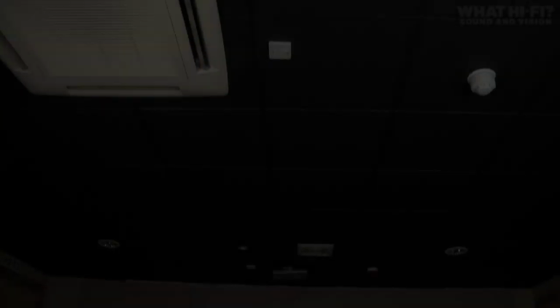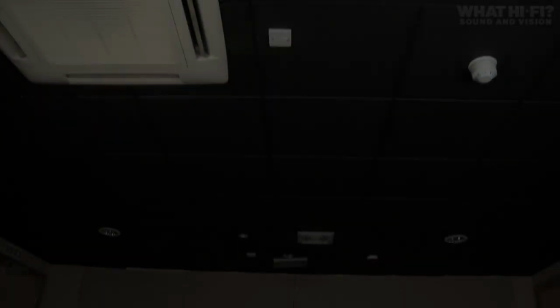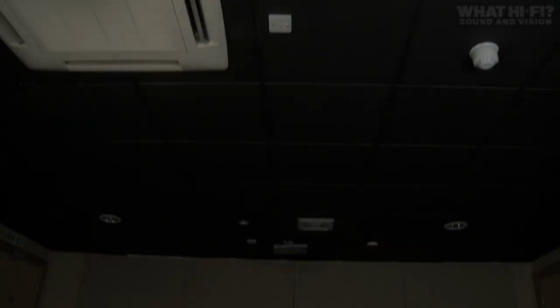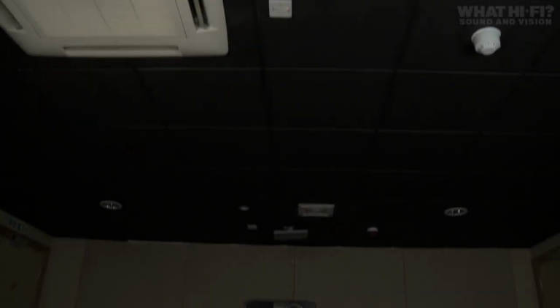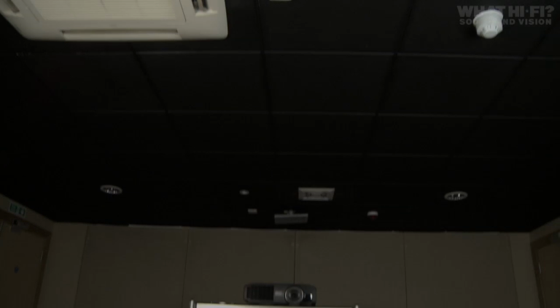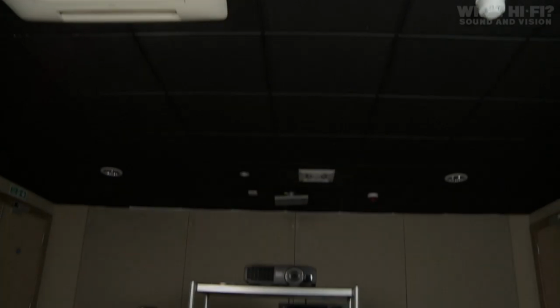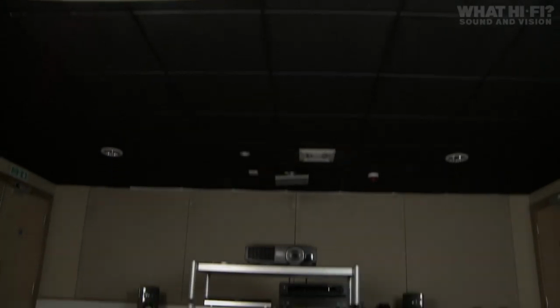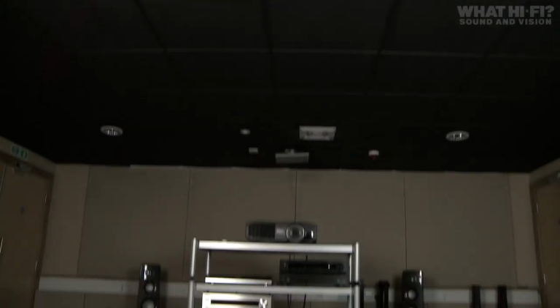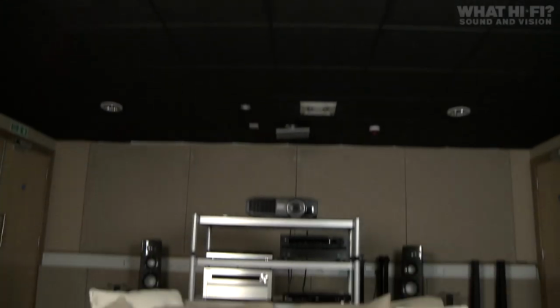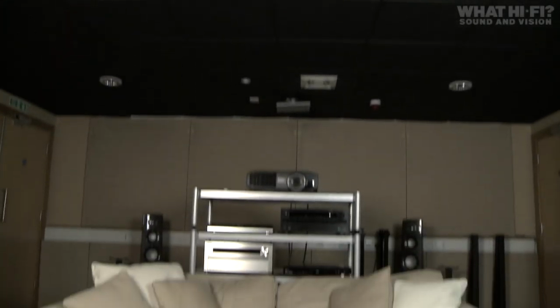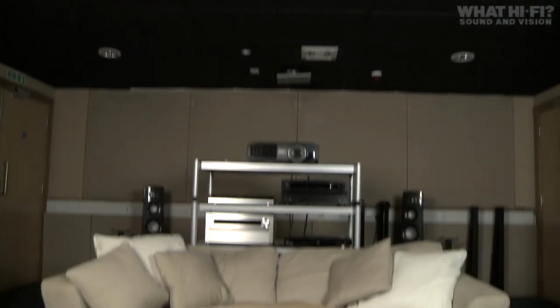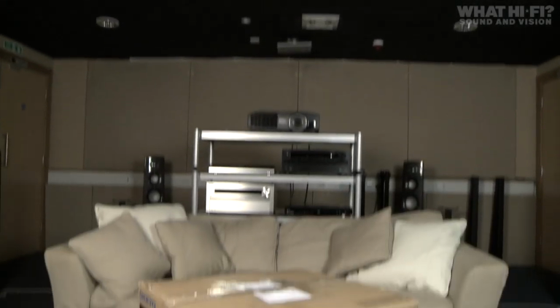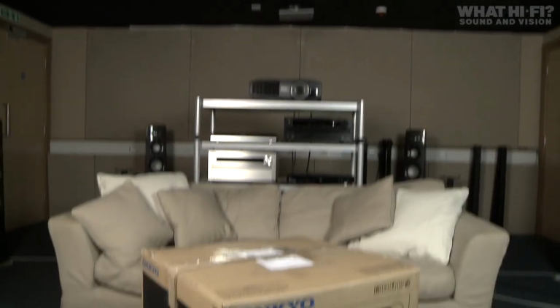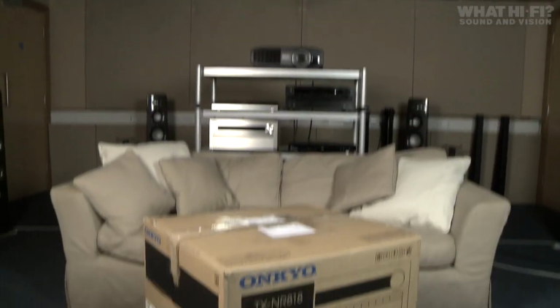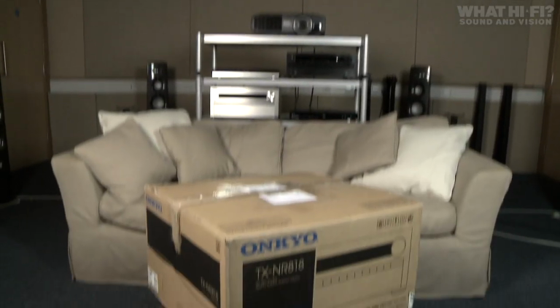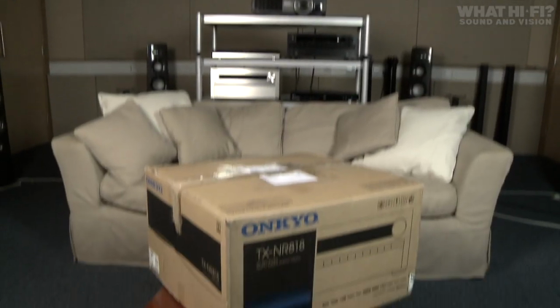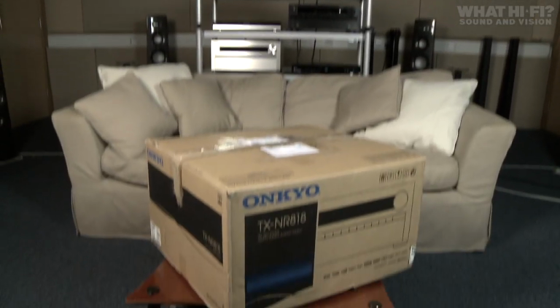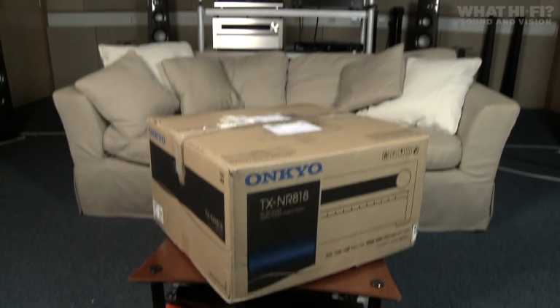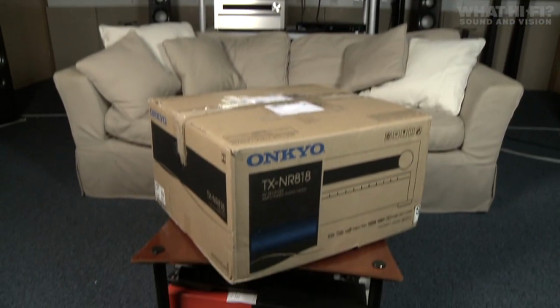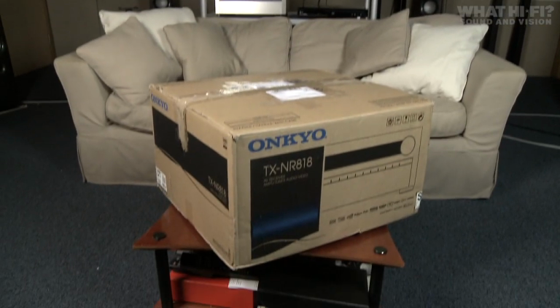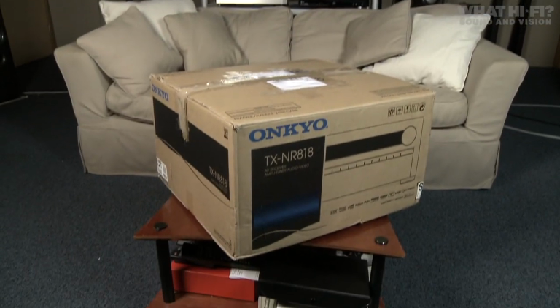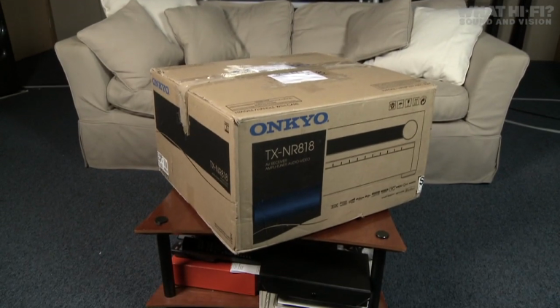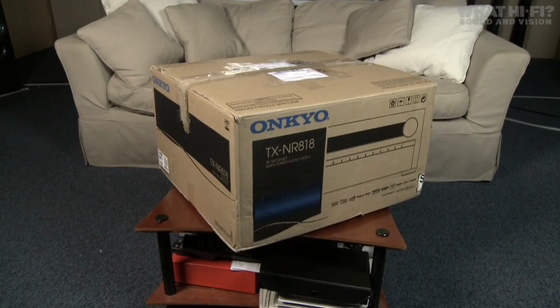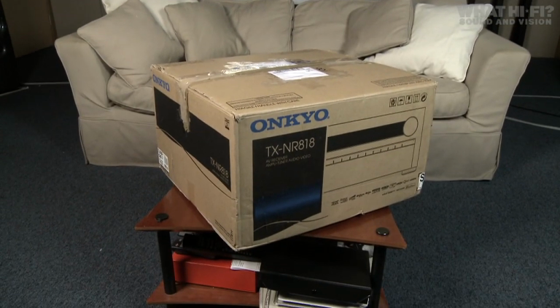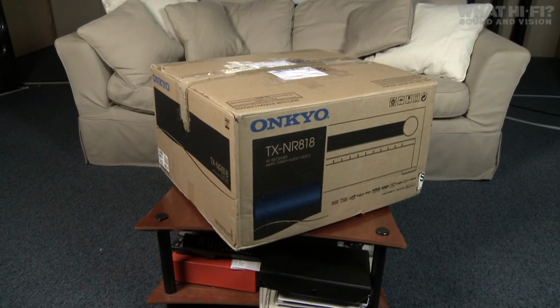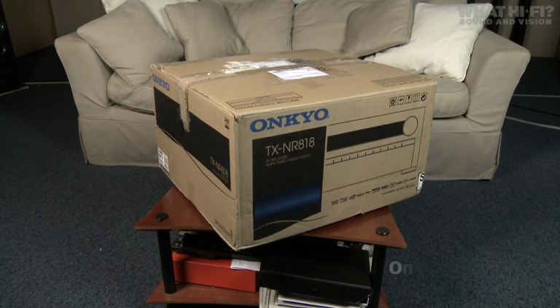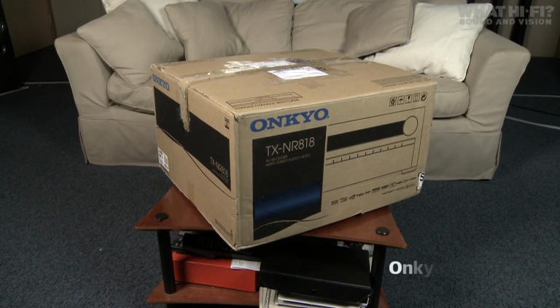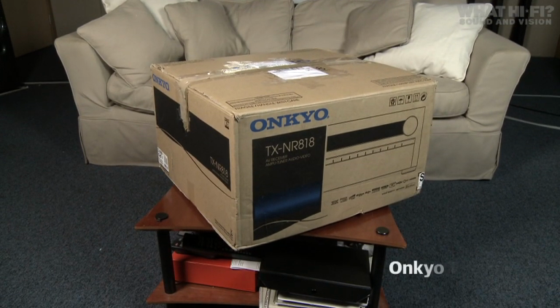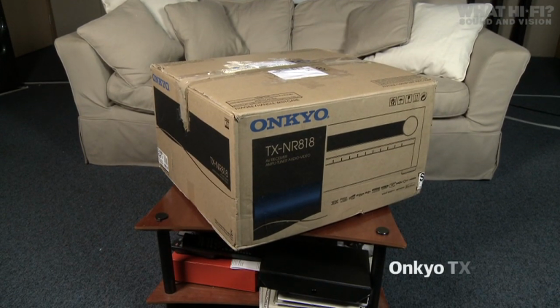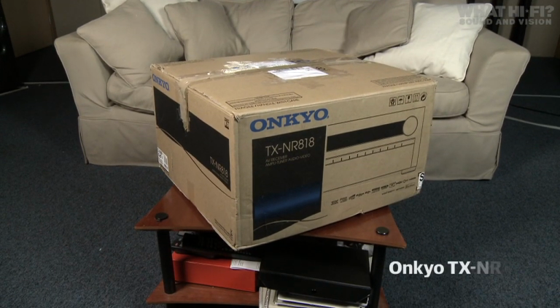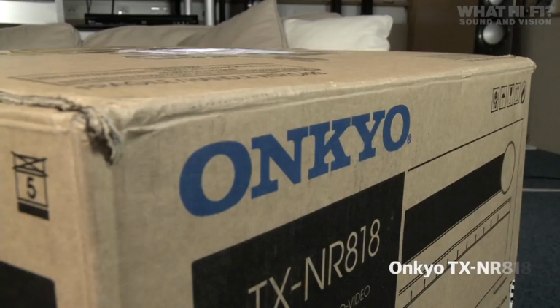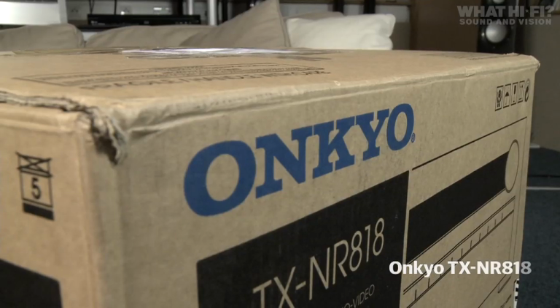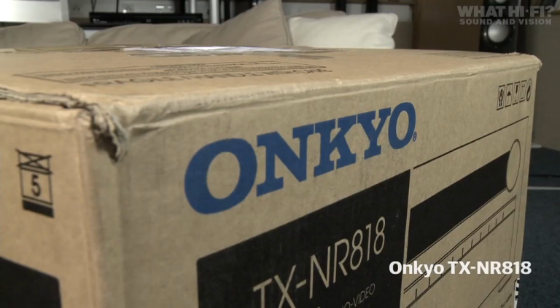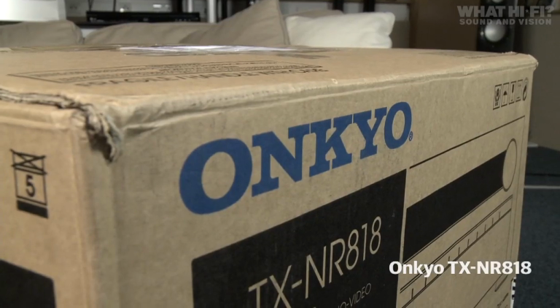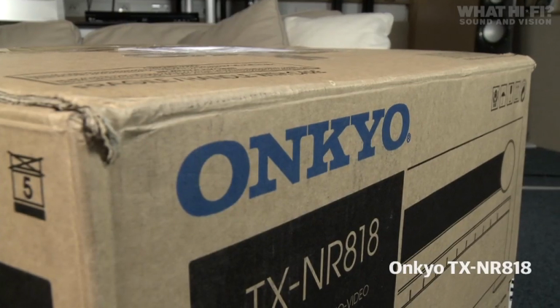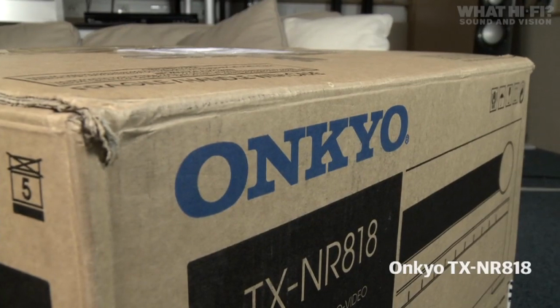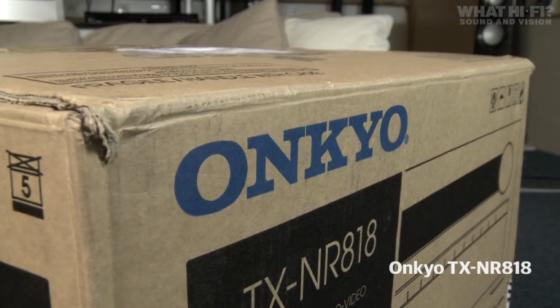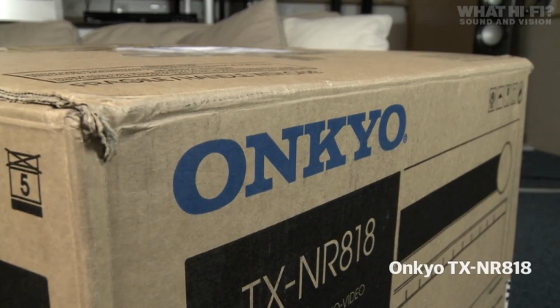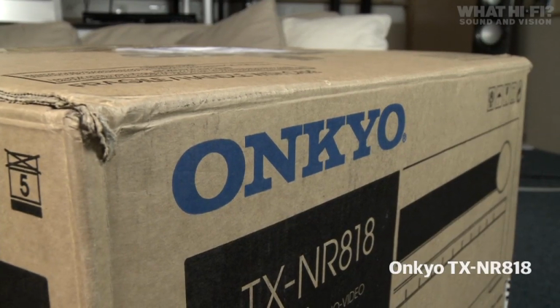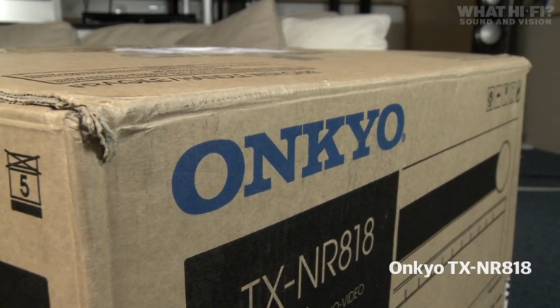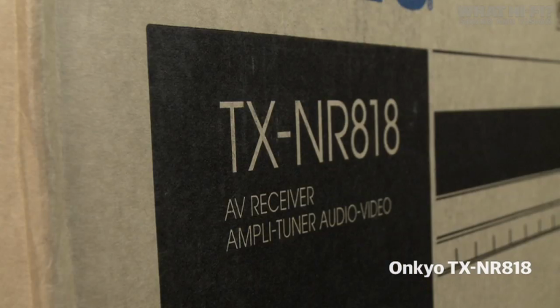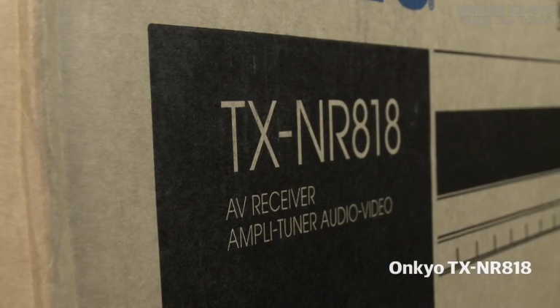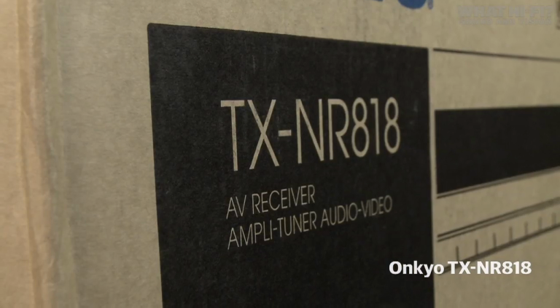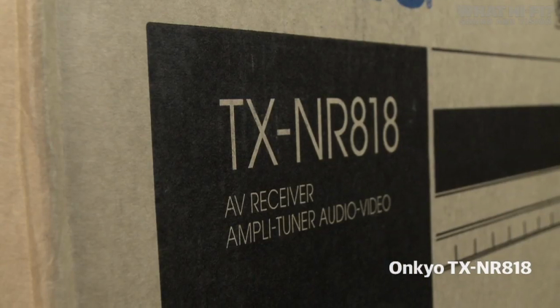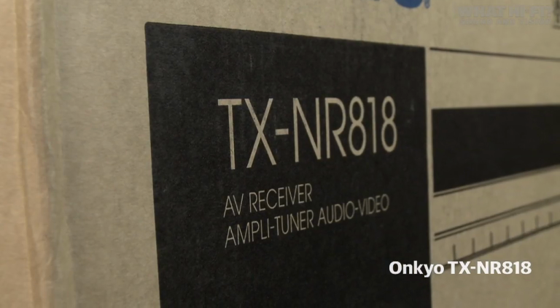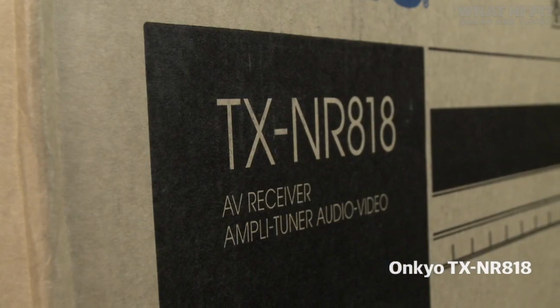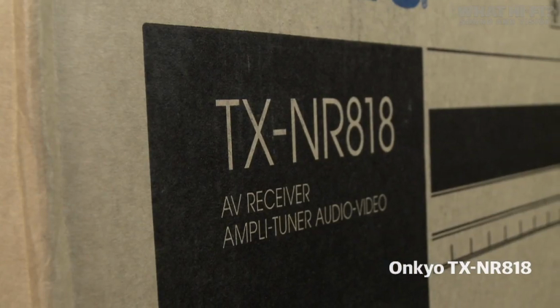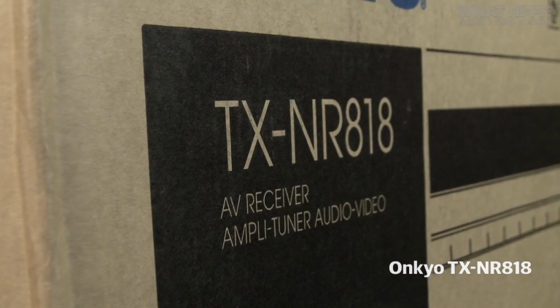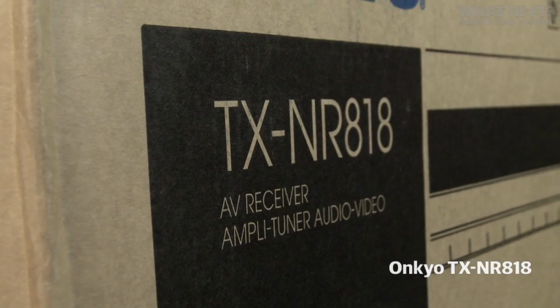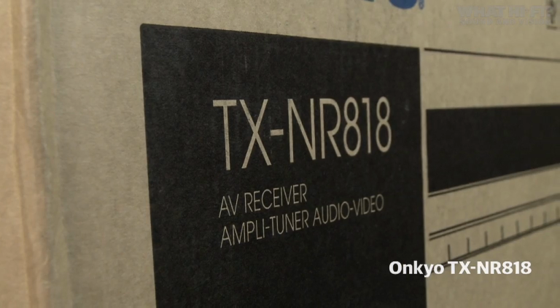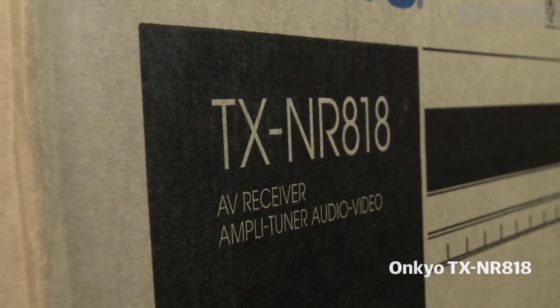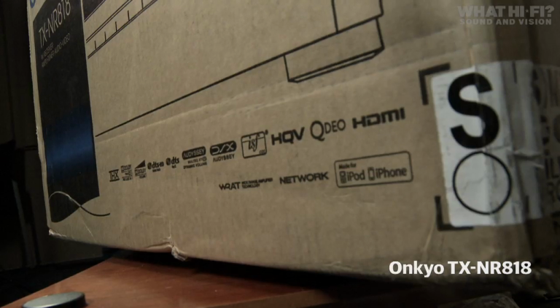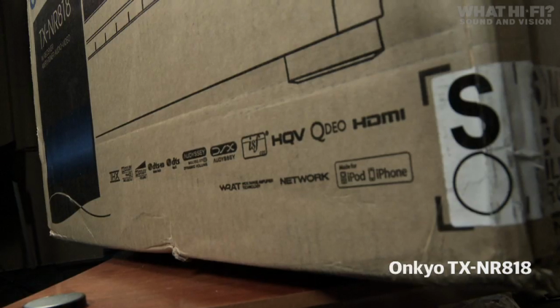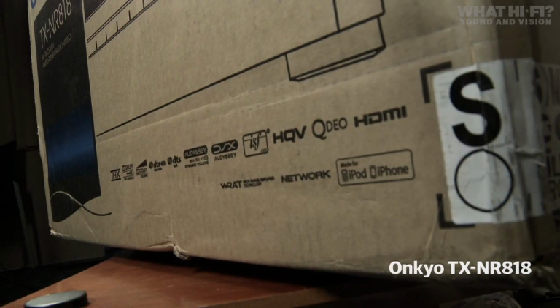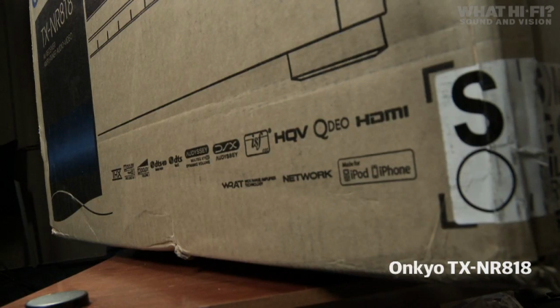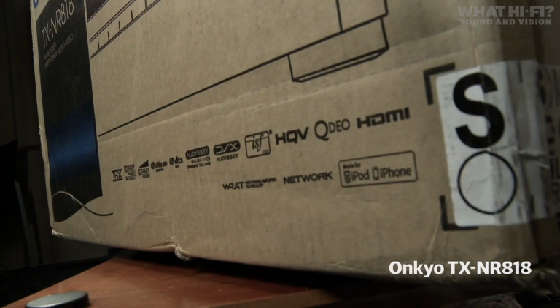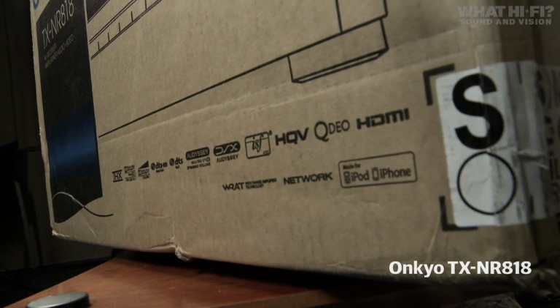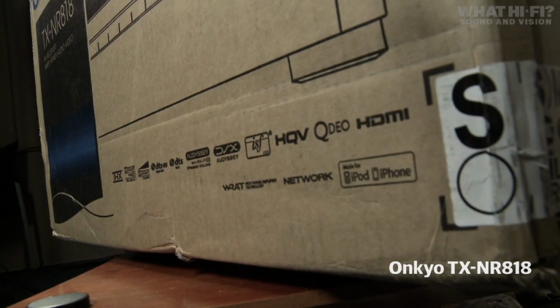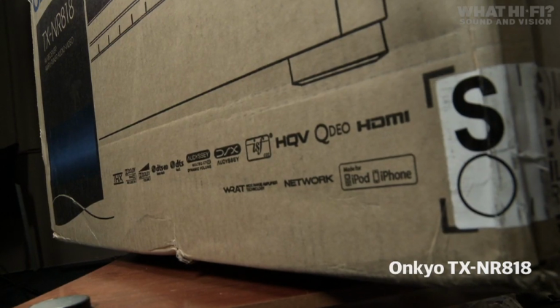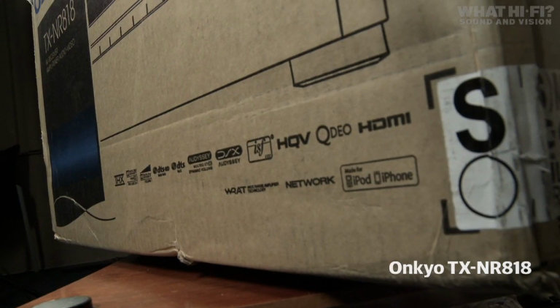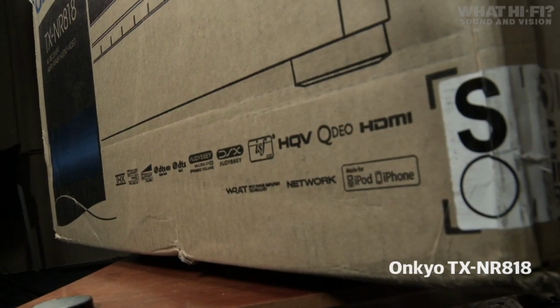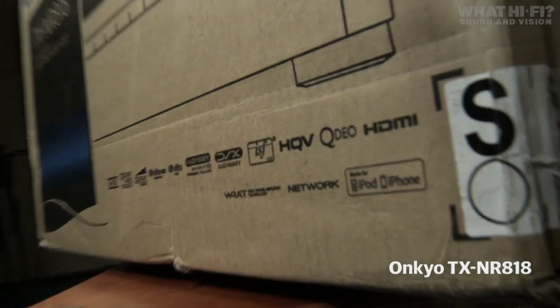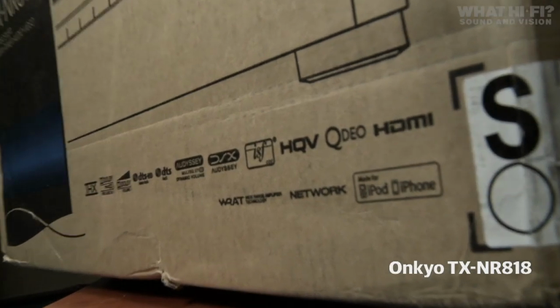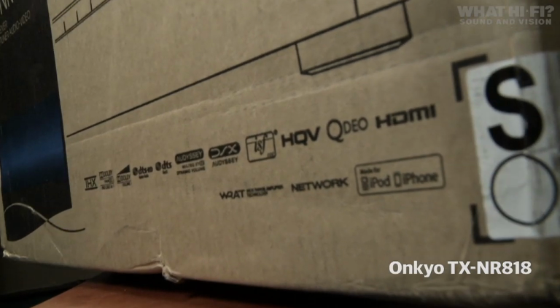Today we're bringing you an exclusive first look at Onkyo's latest home cinema amp, the TX-NR818. It's a £1,000 box of tricks.